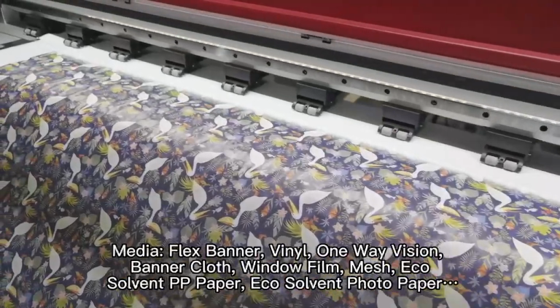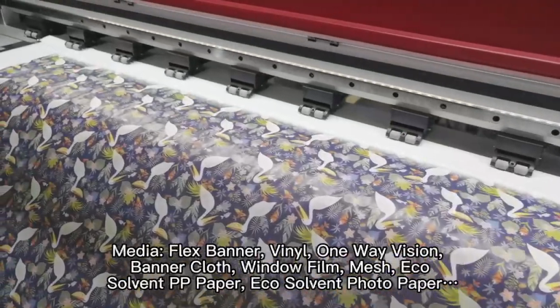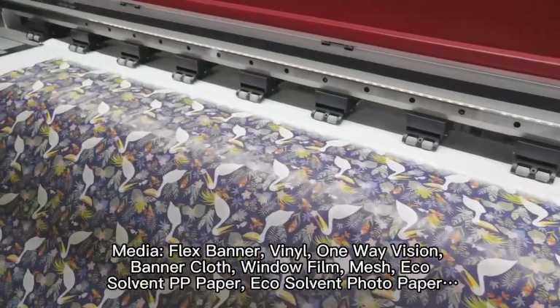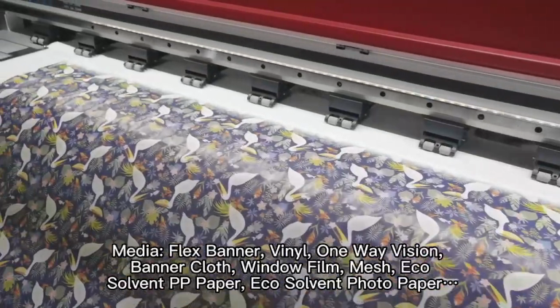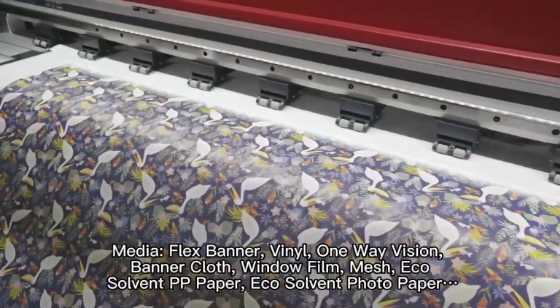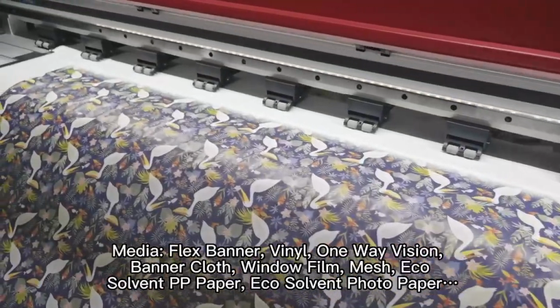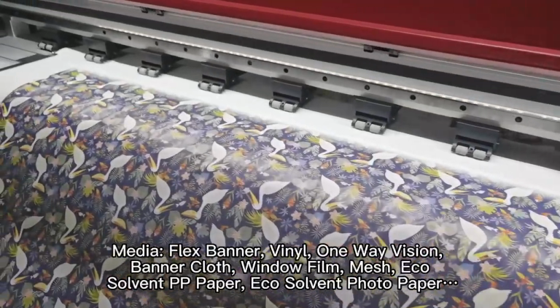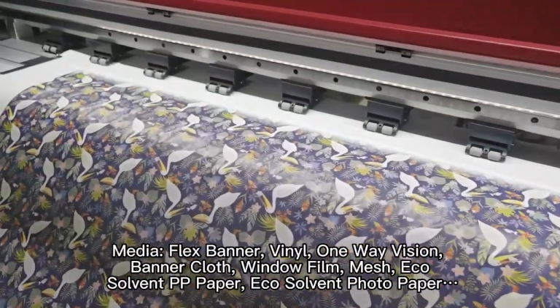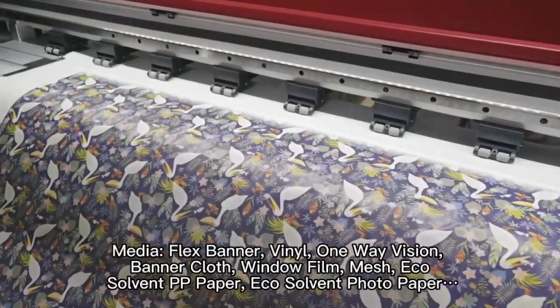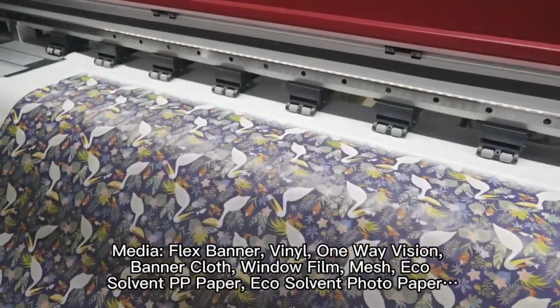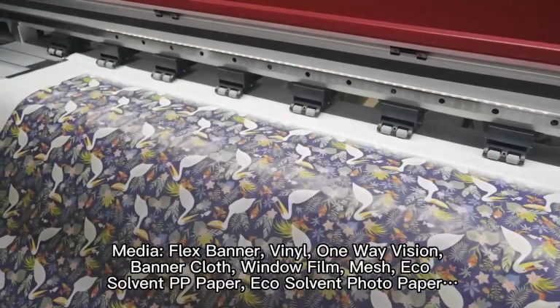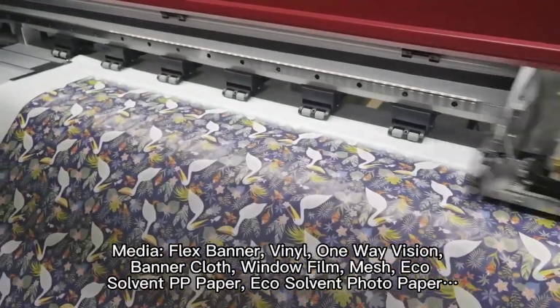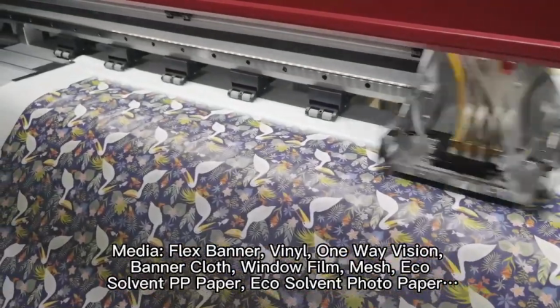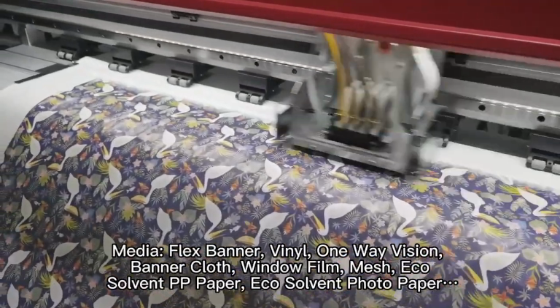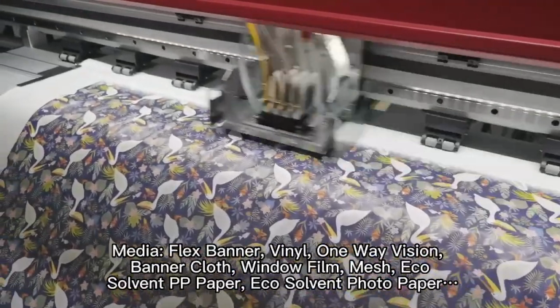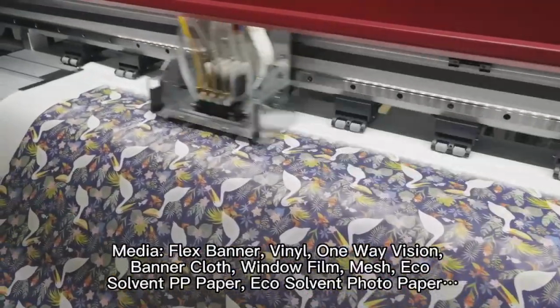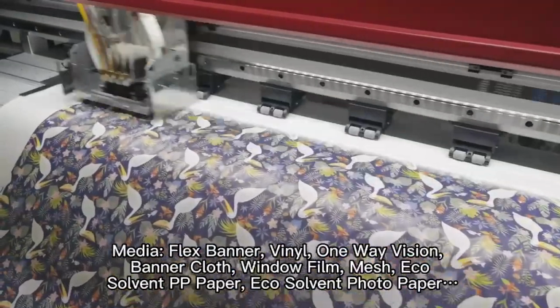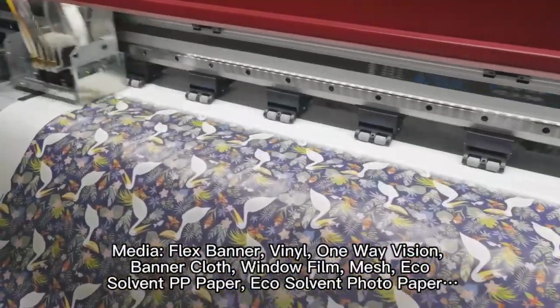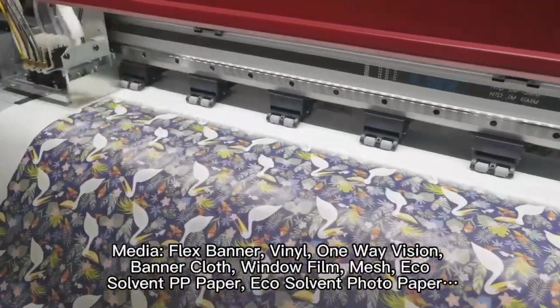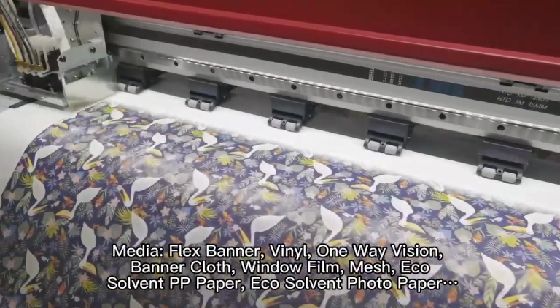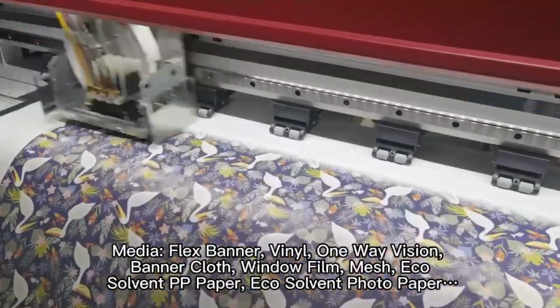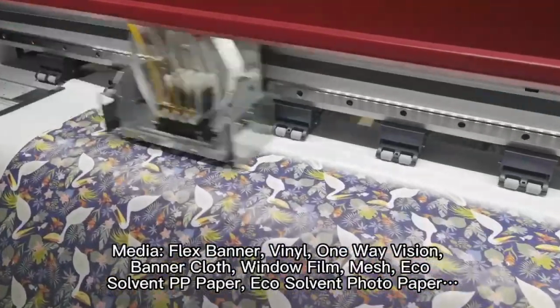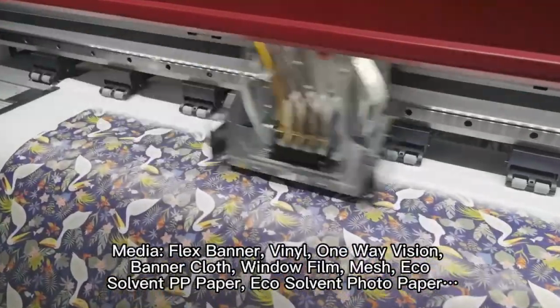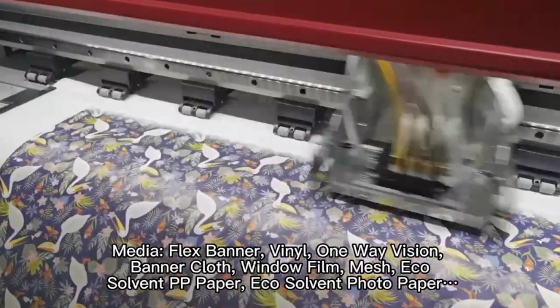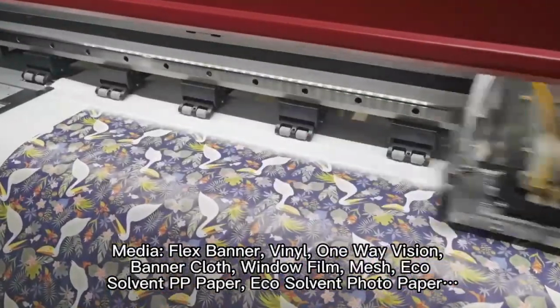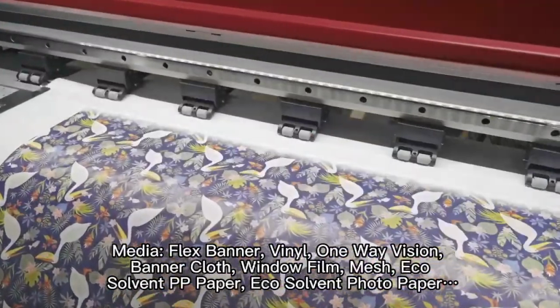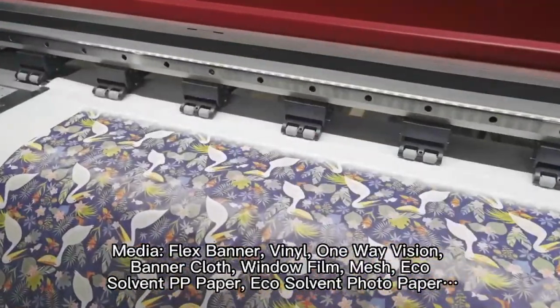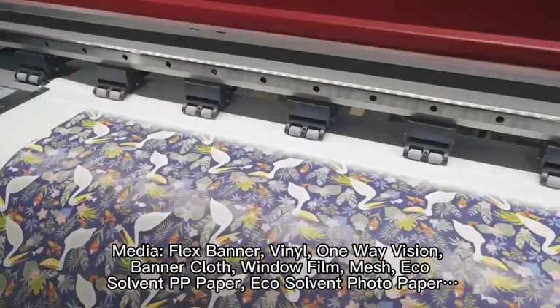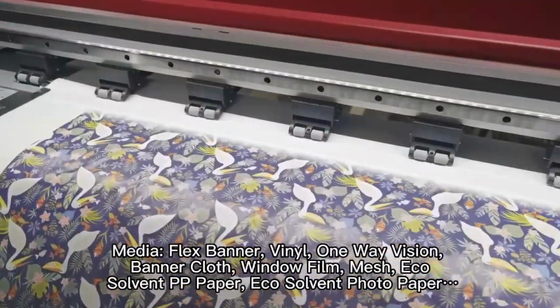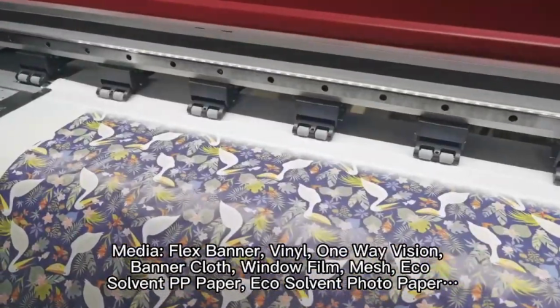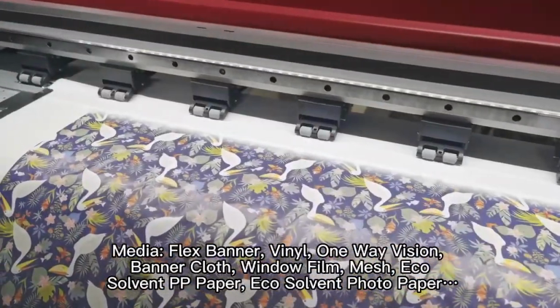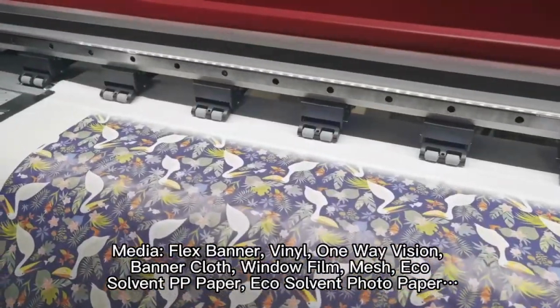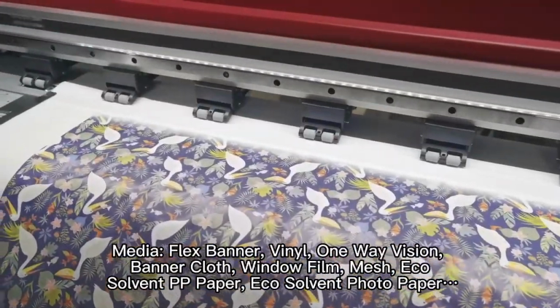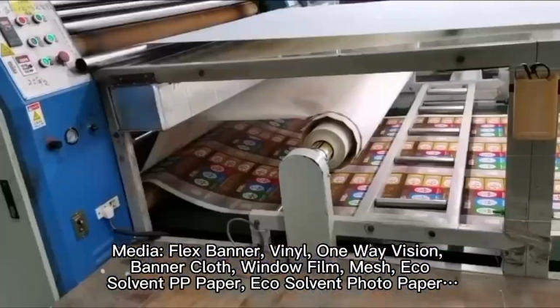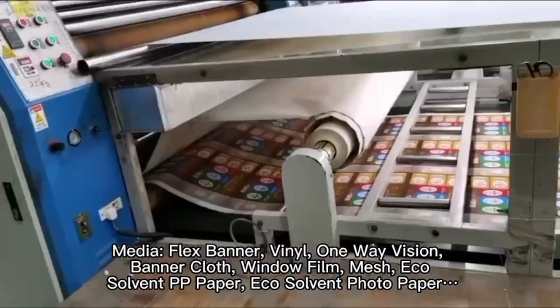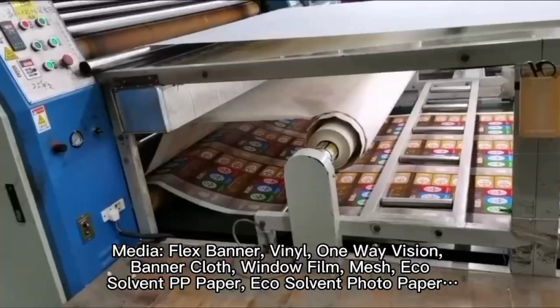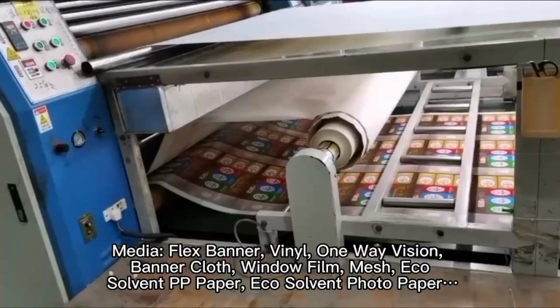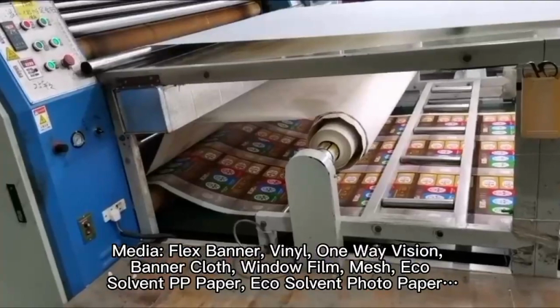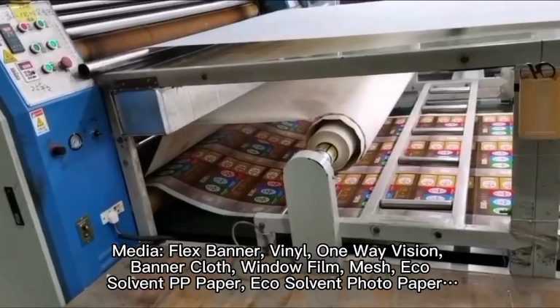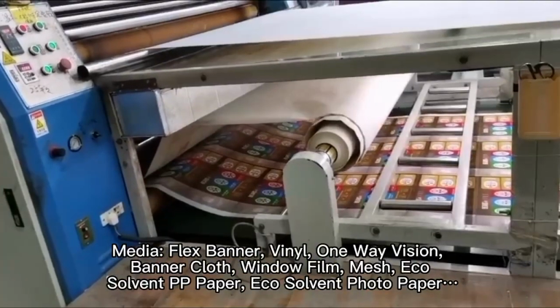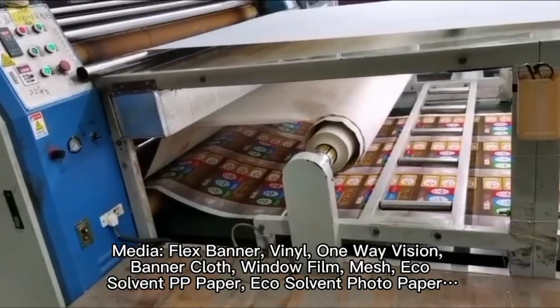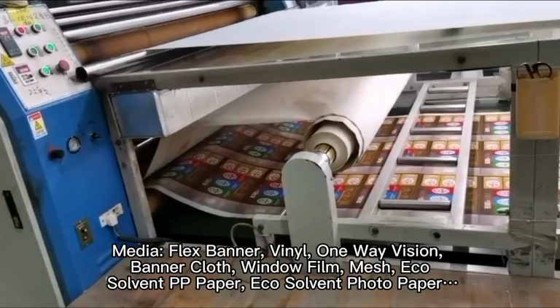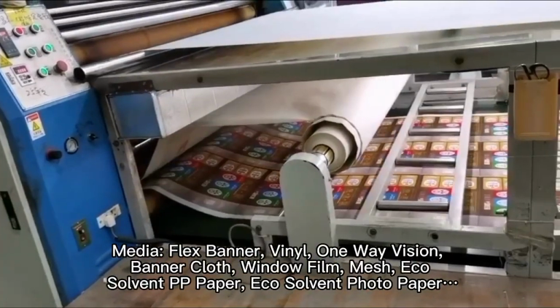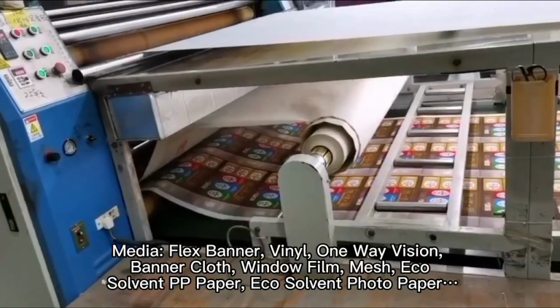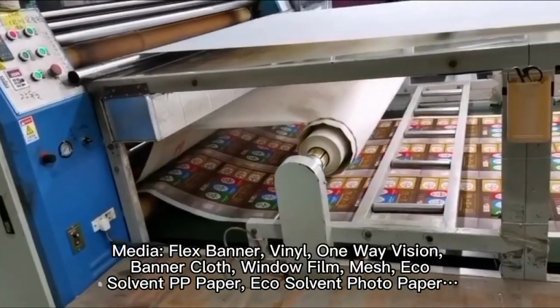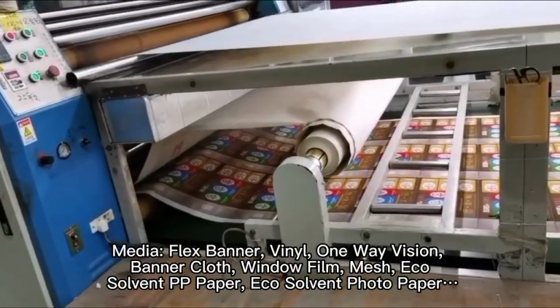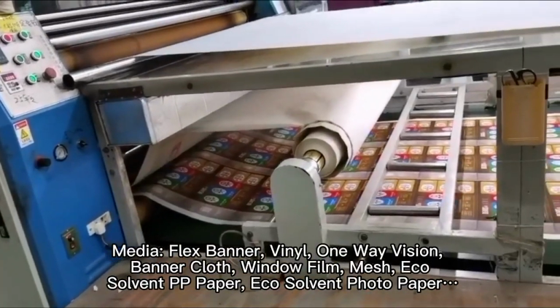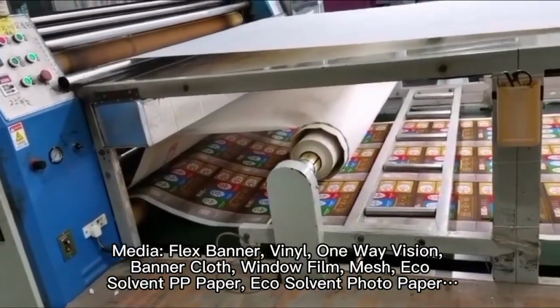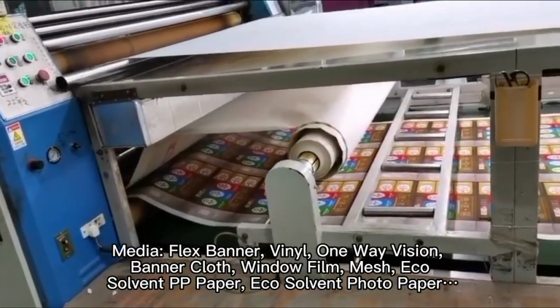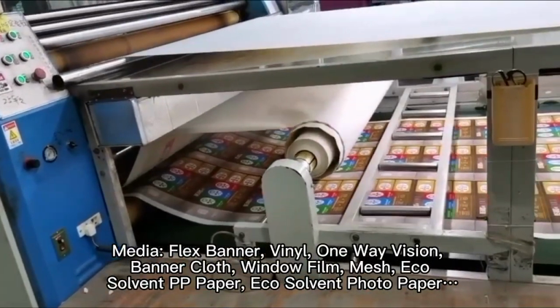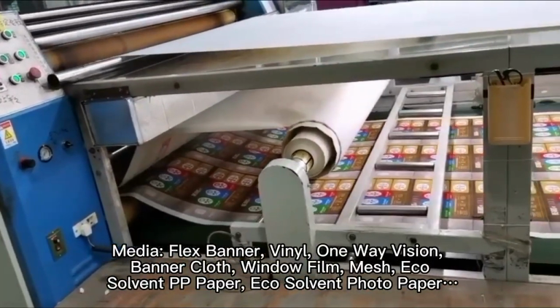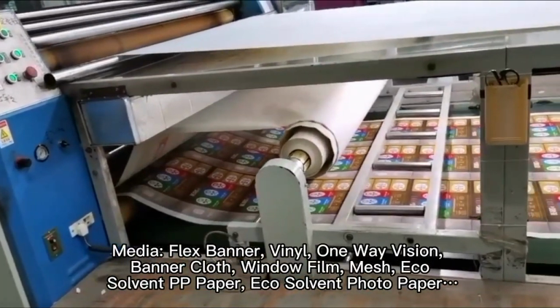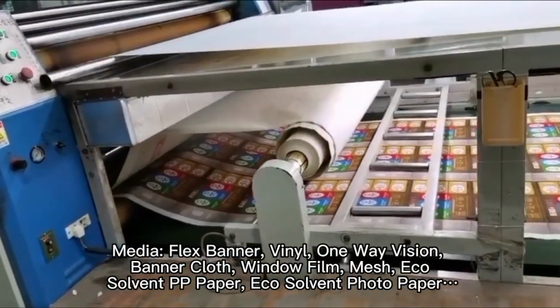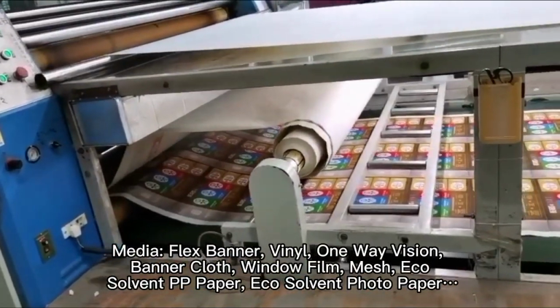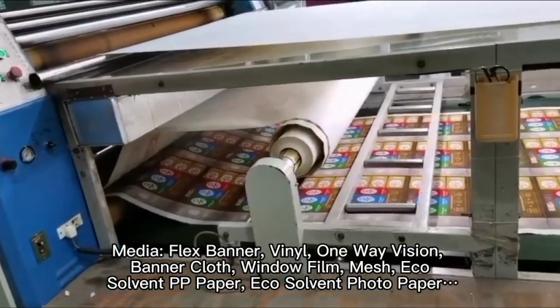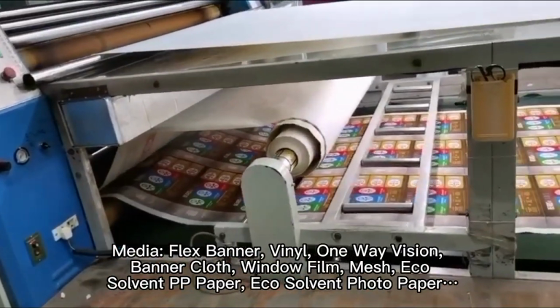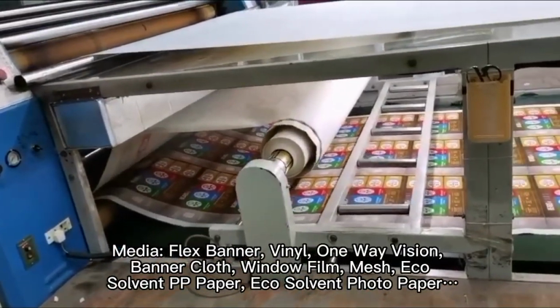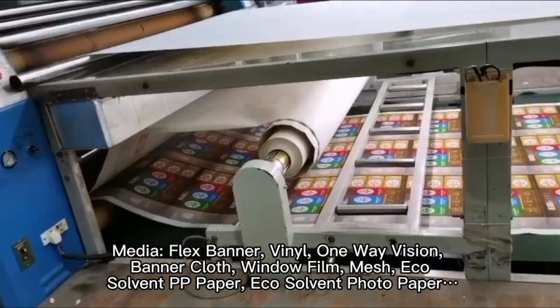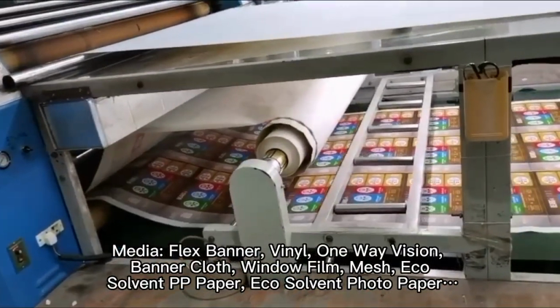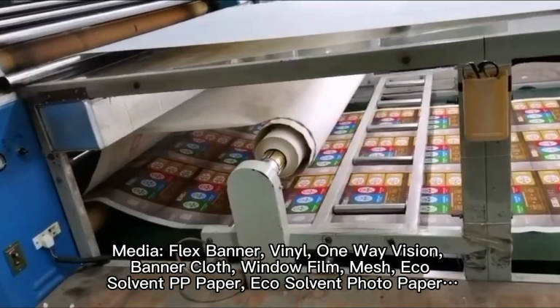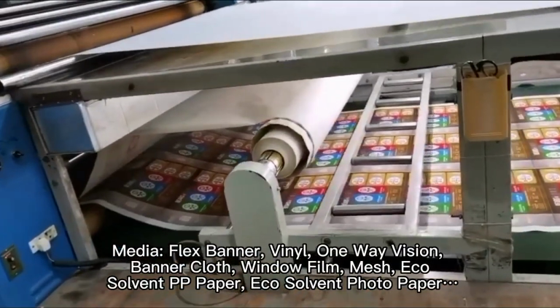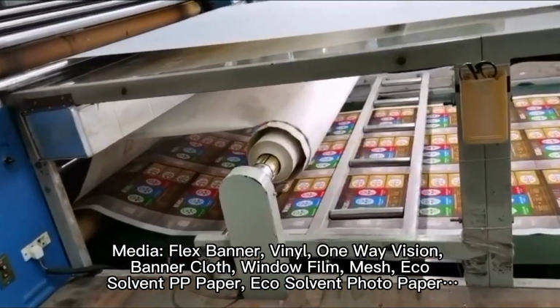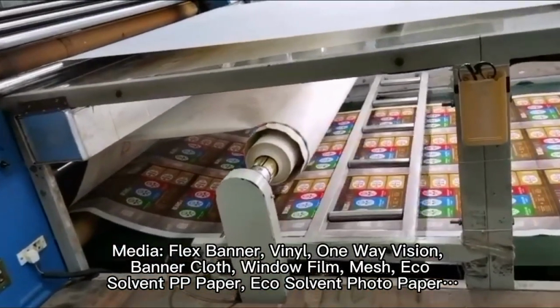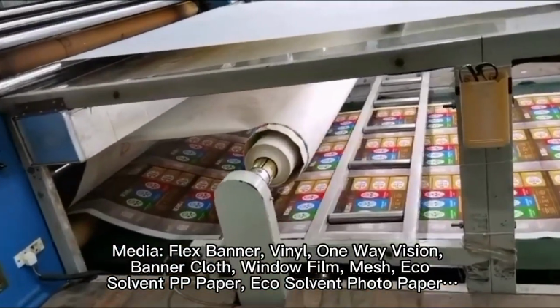Supported media types include: Flex Banner, Vinyl, One-Way Vision, Banner Cloth, Window Film, Mesh, Eco-Solvent PP Paper, and Eco-Solvent Photo Paper.